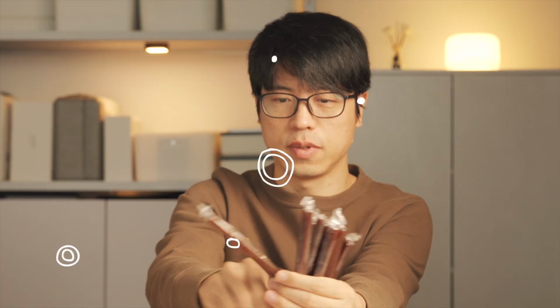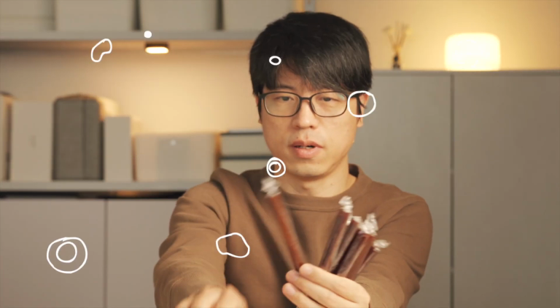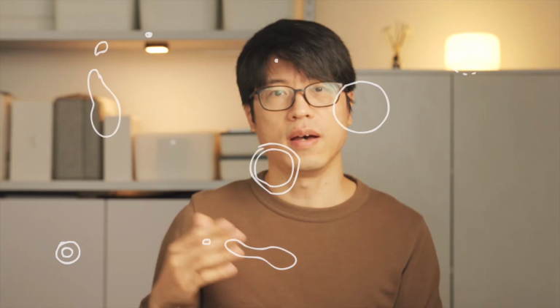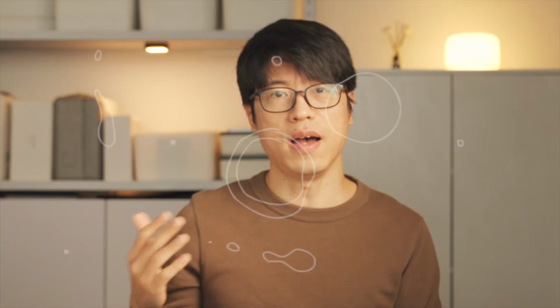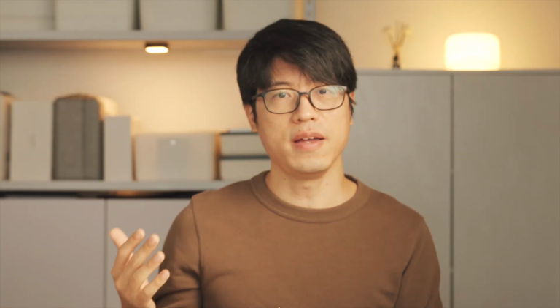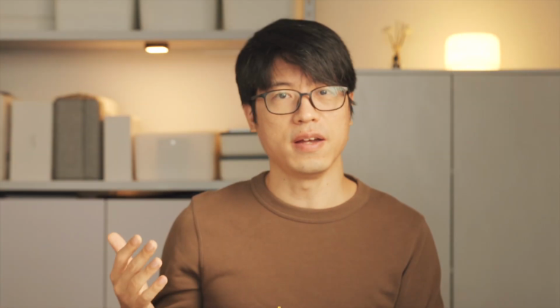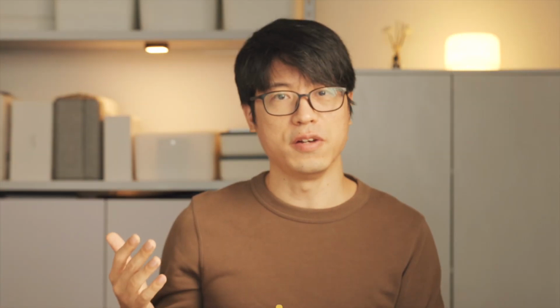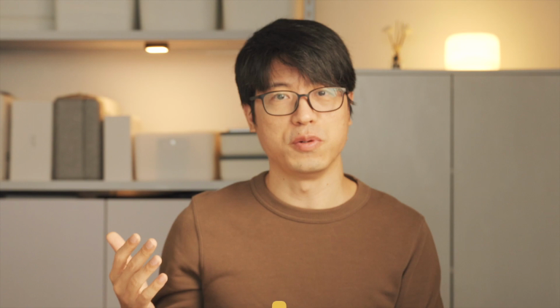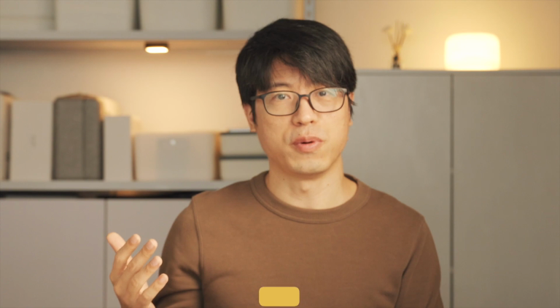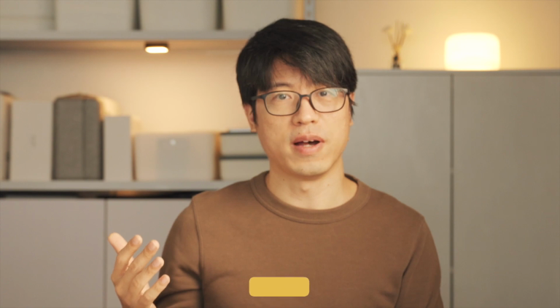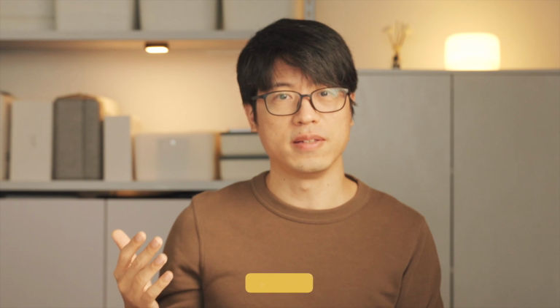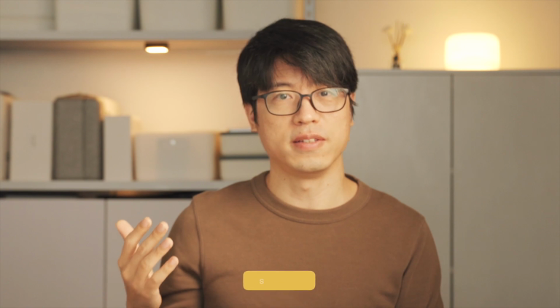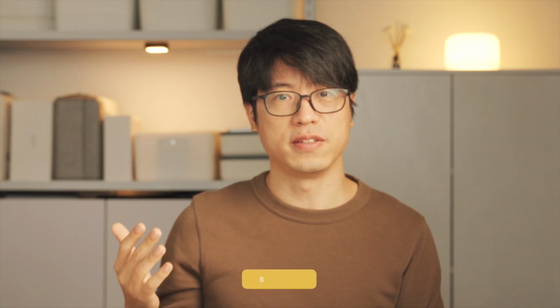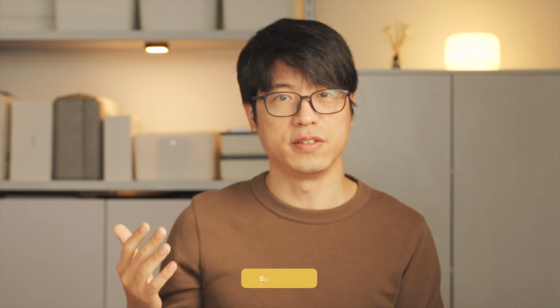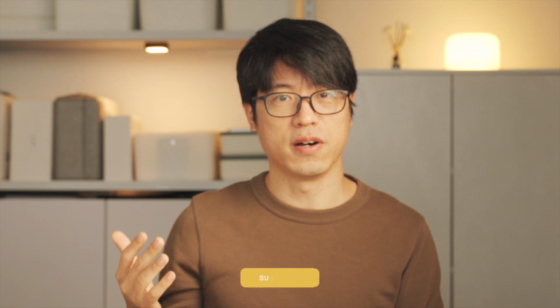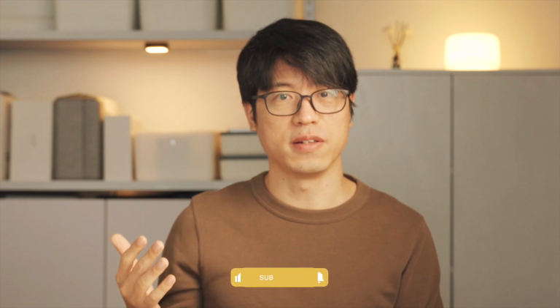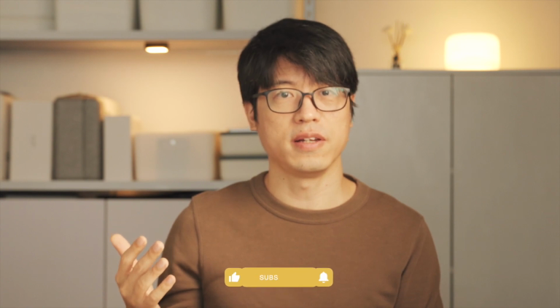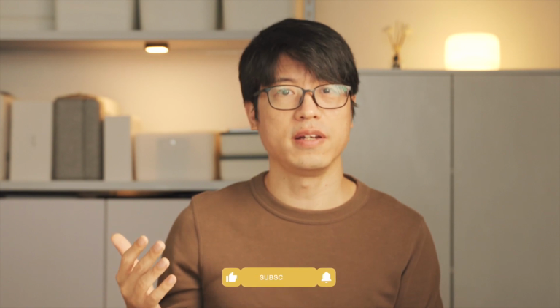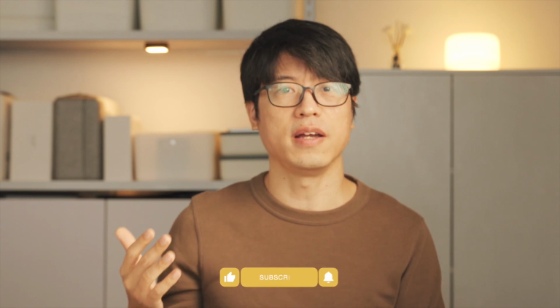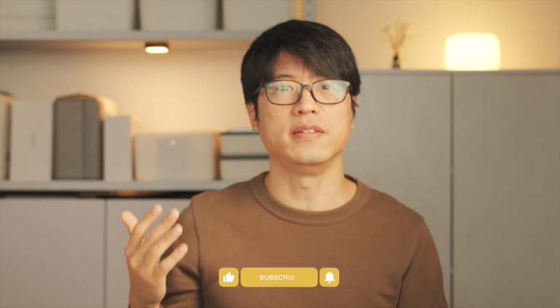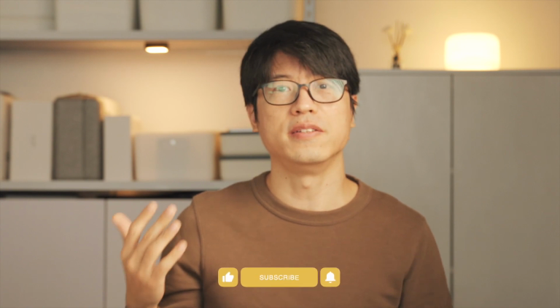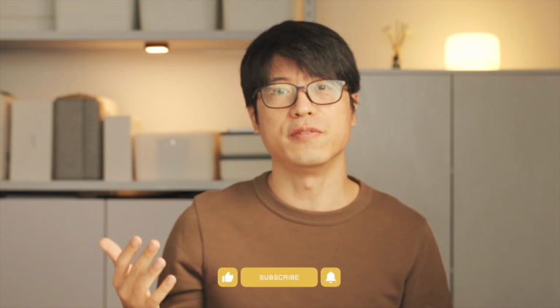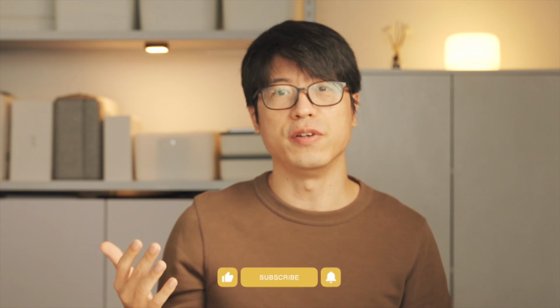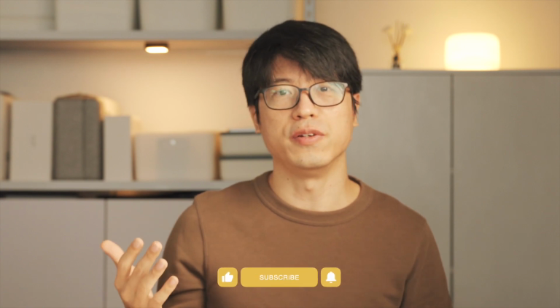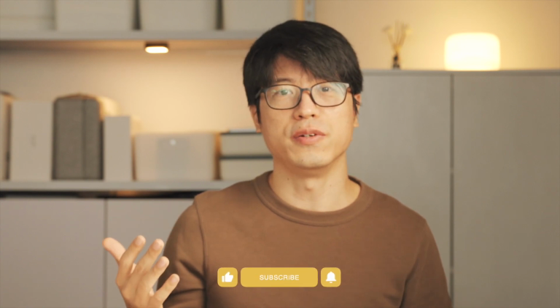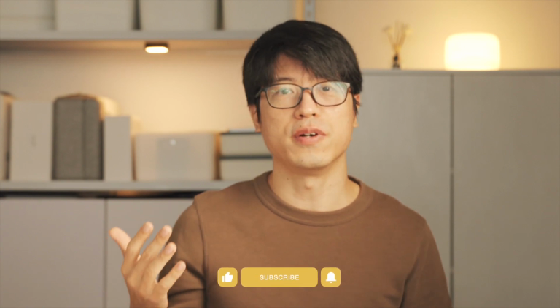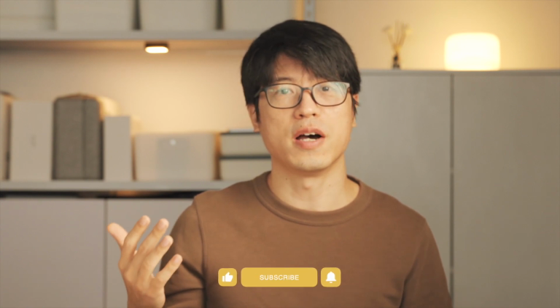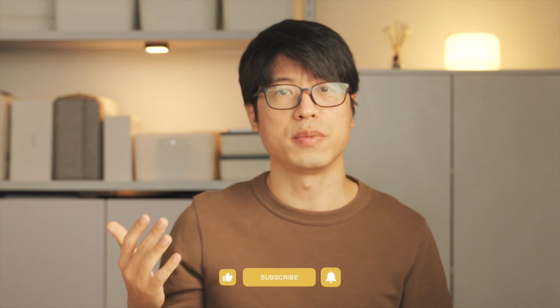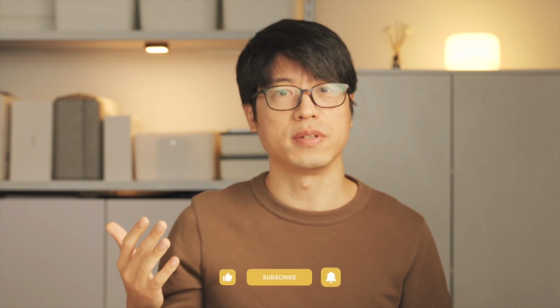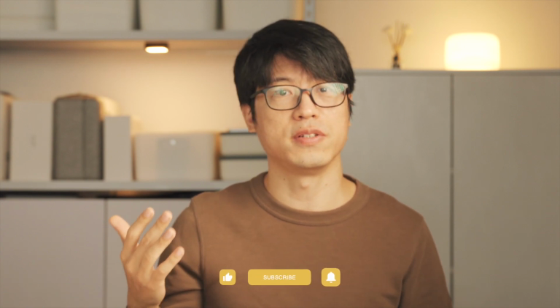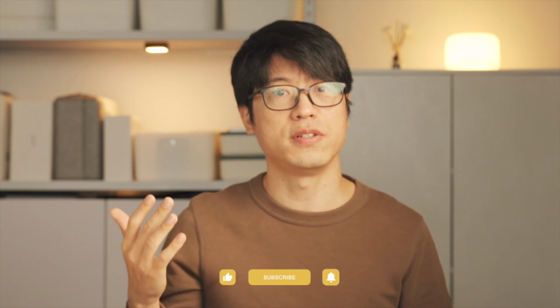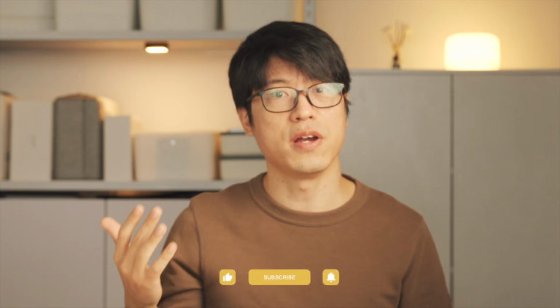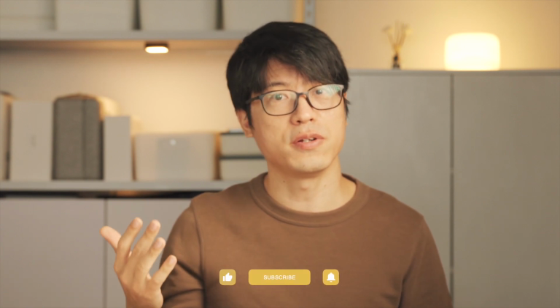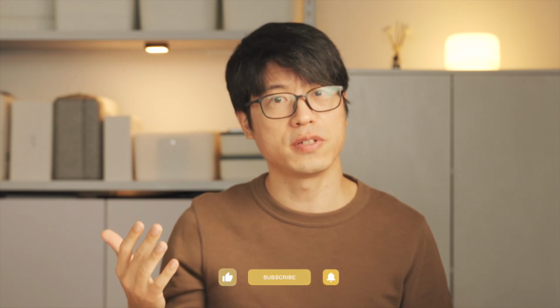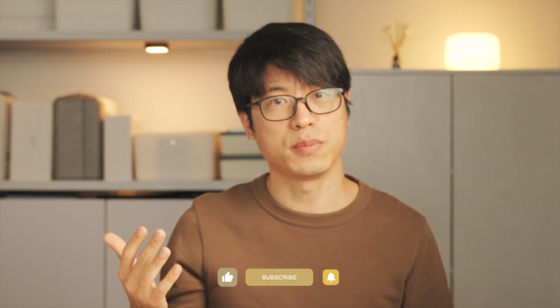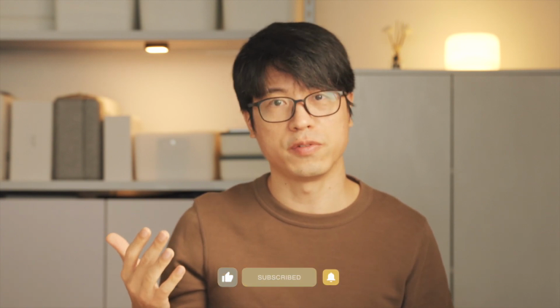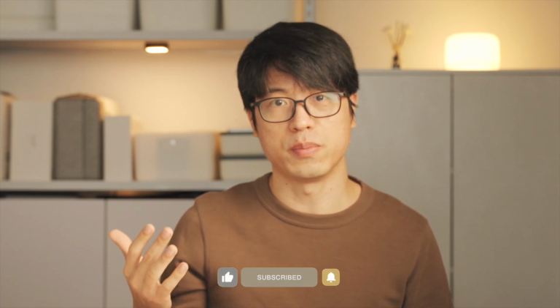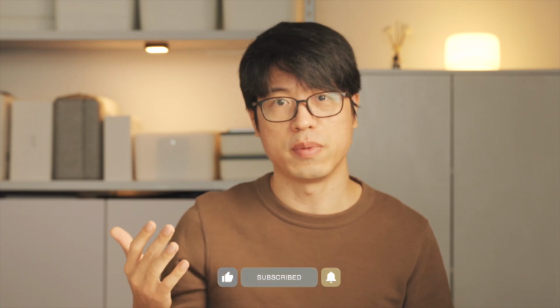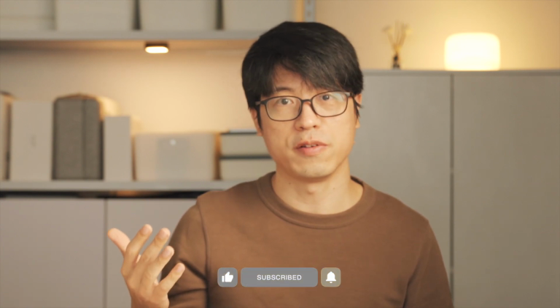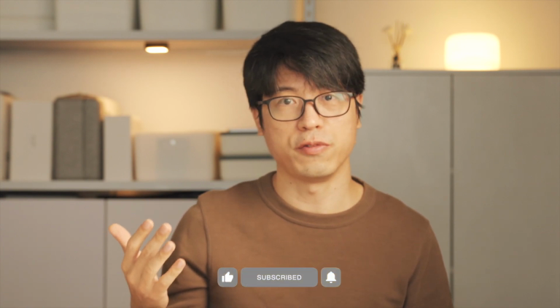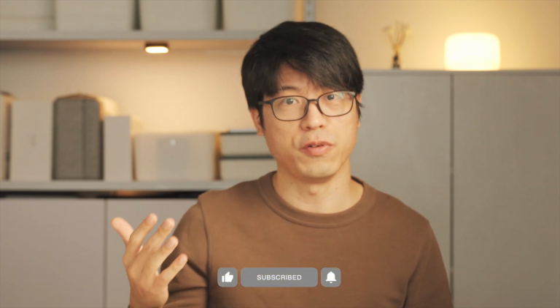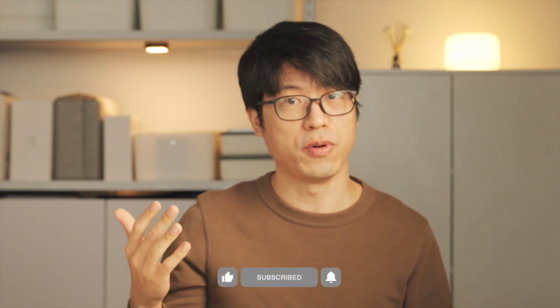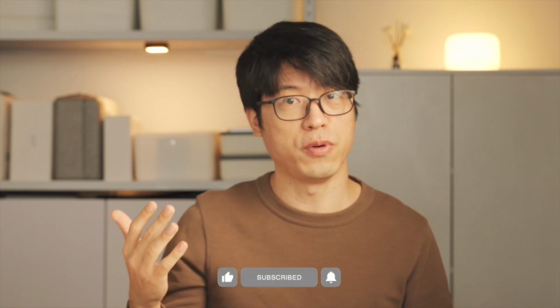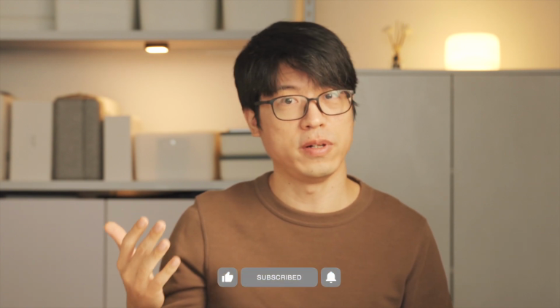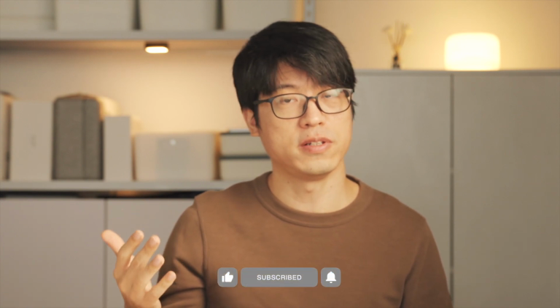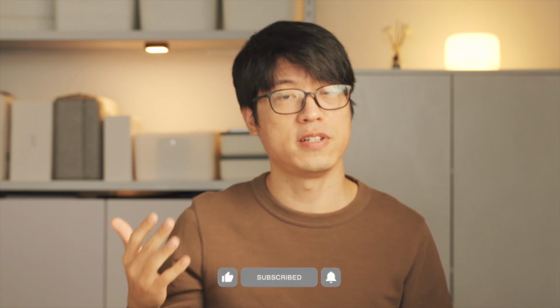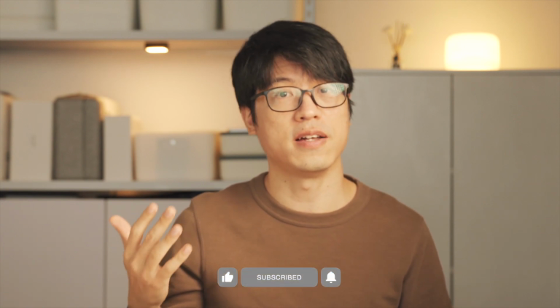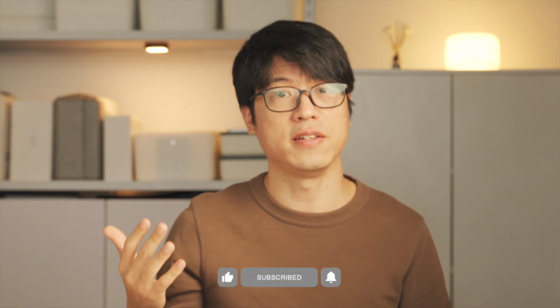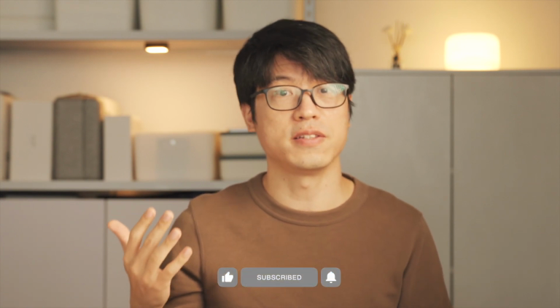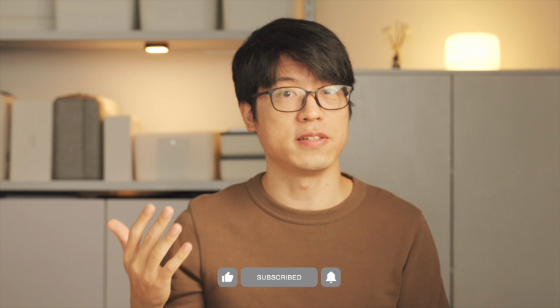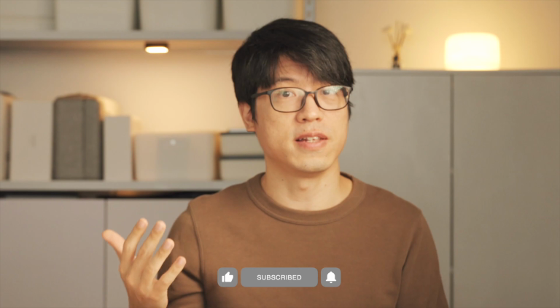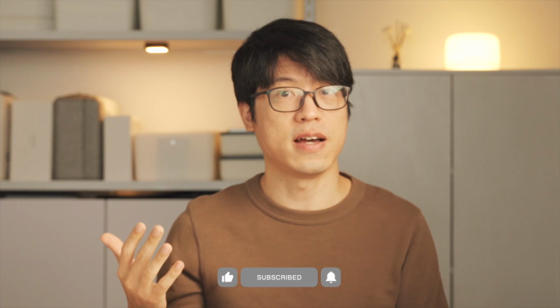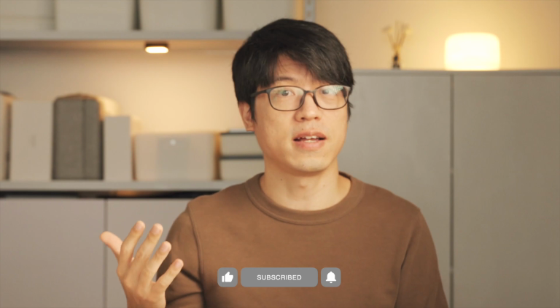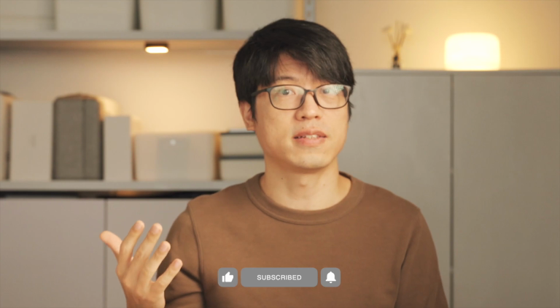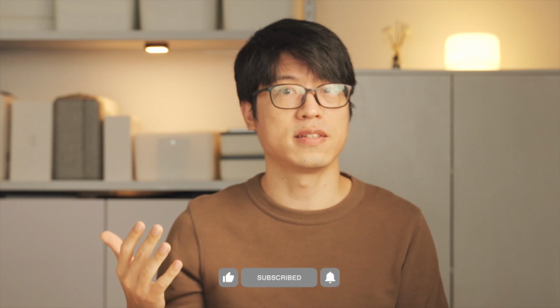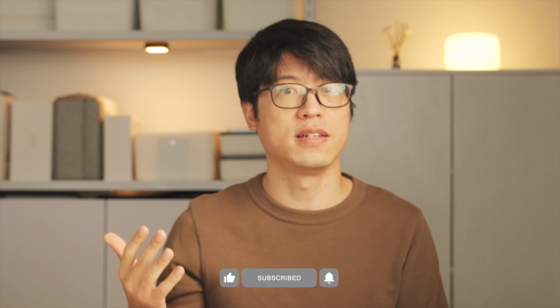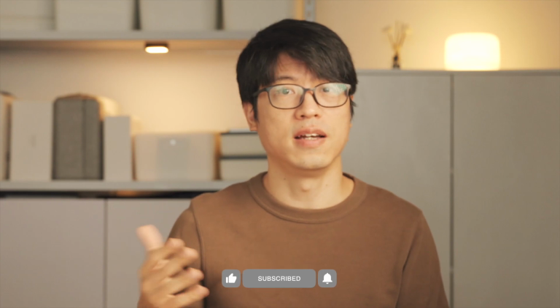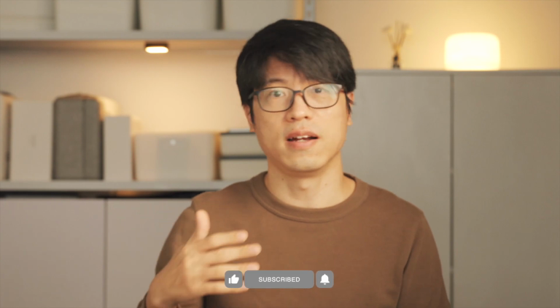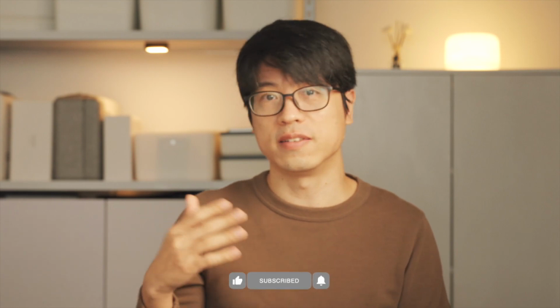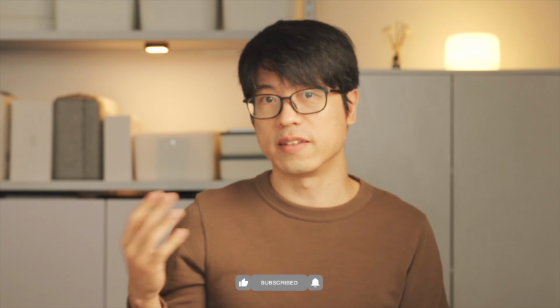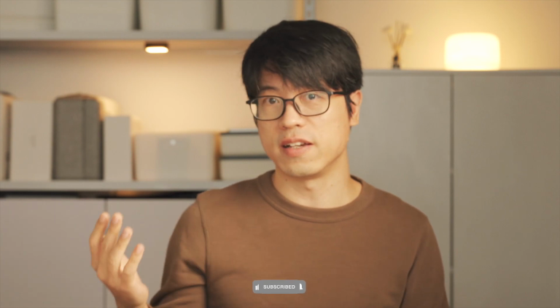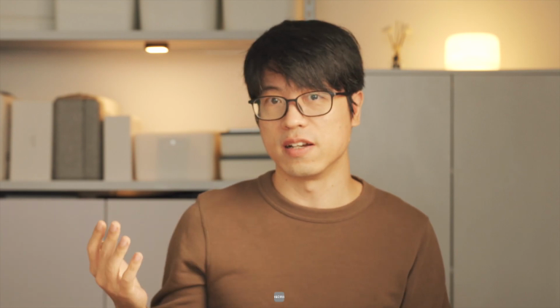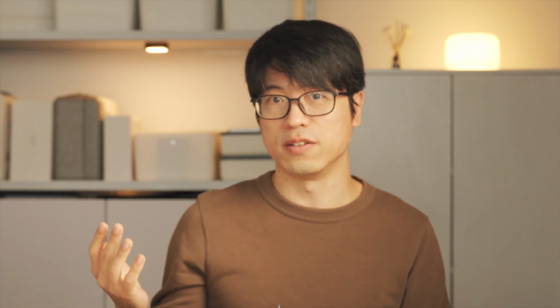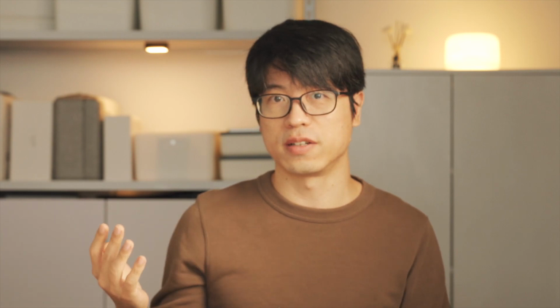Hi everyone, this is Donny. In this video, I'm going to share some of my favorite Chinese snacks. Let's take a look.